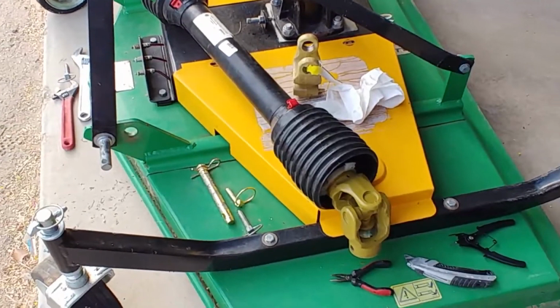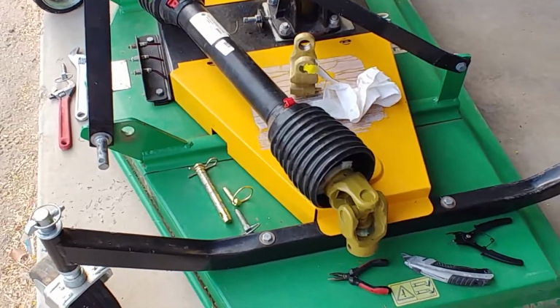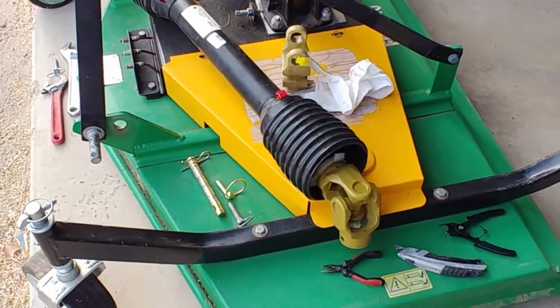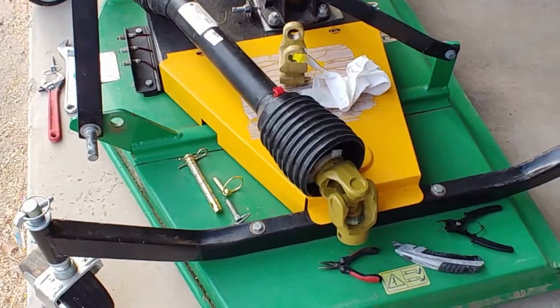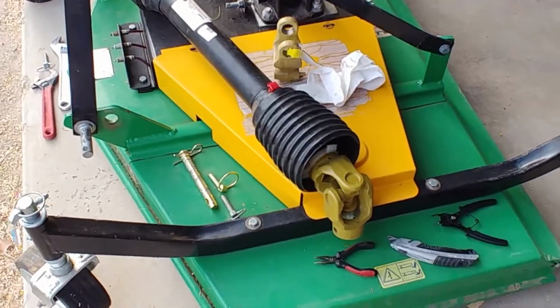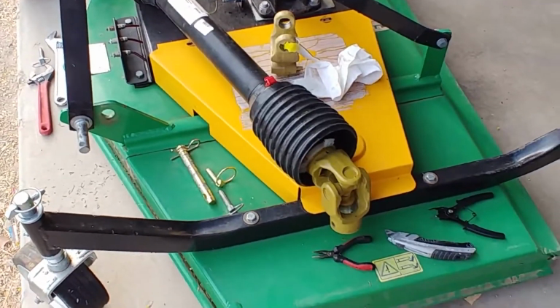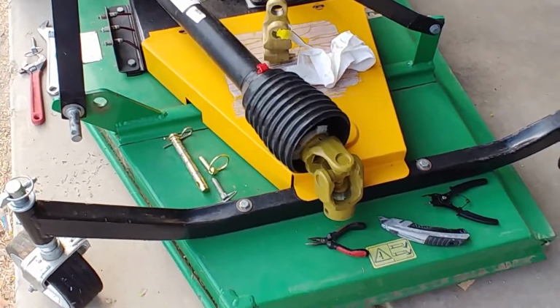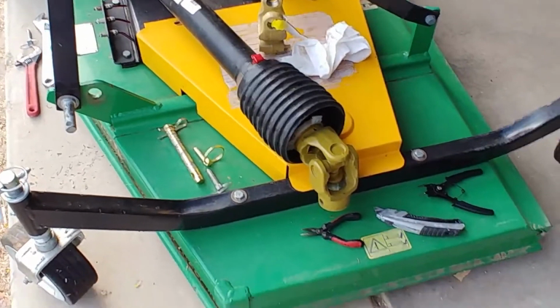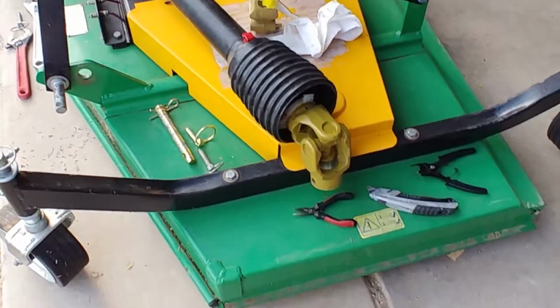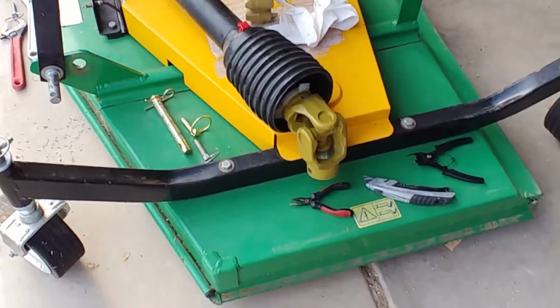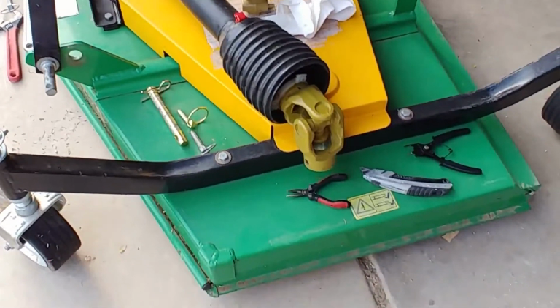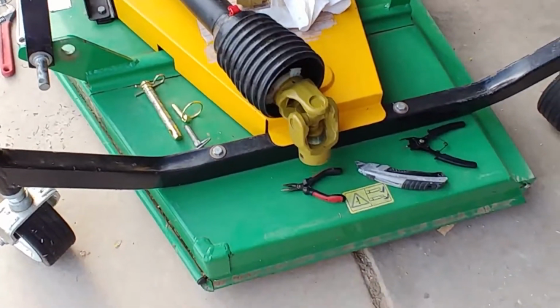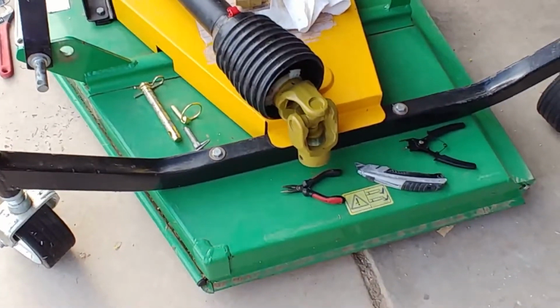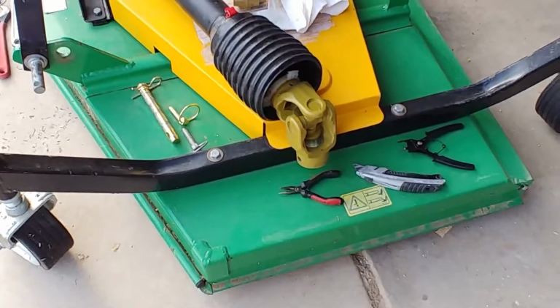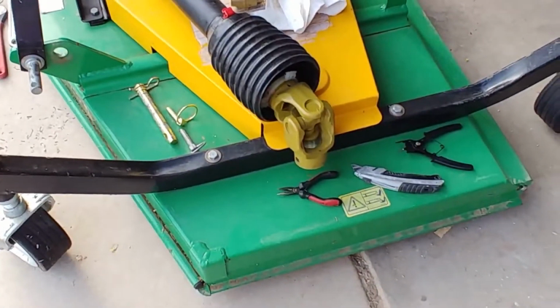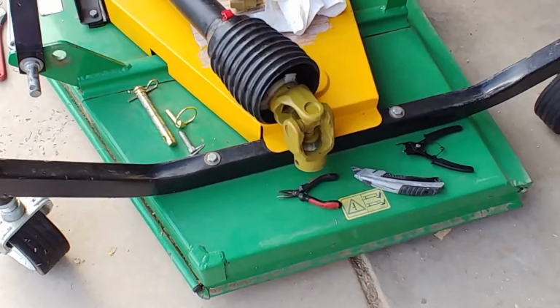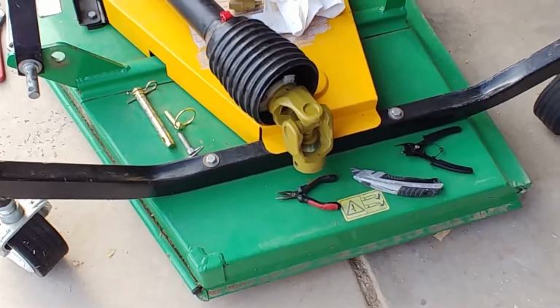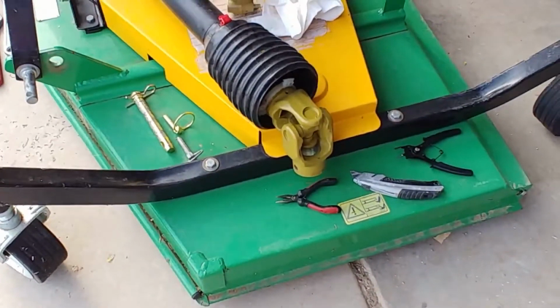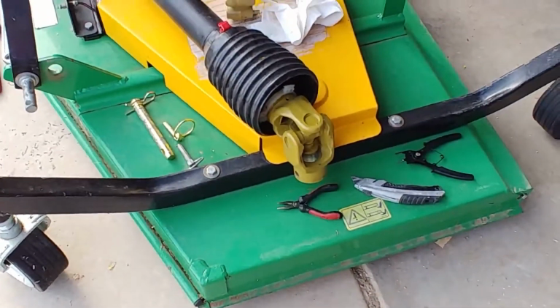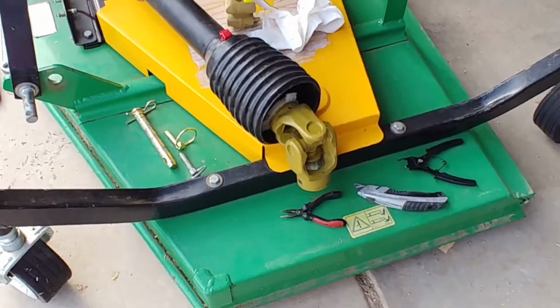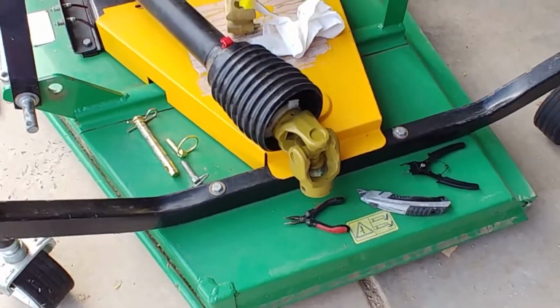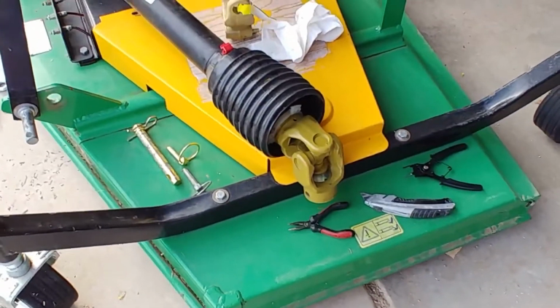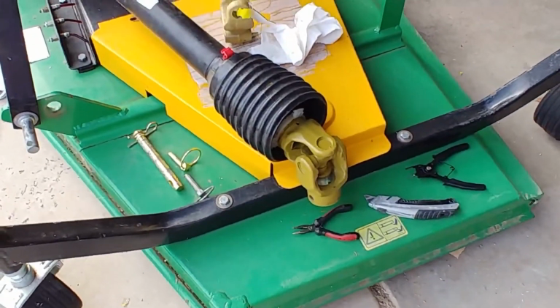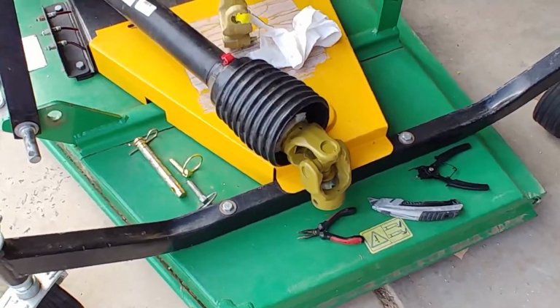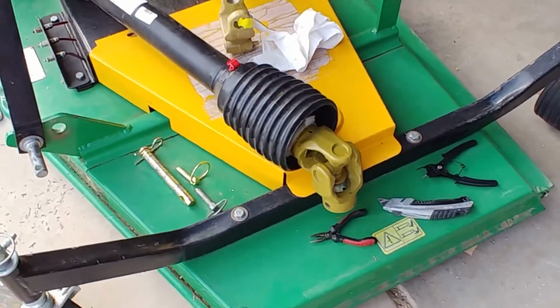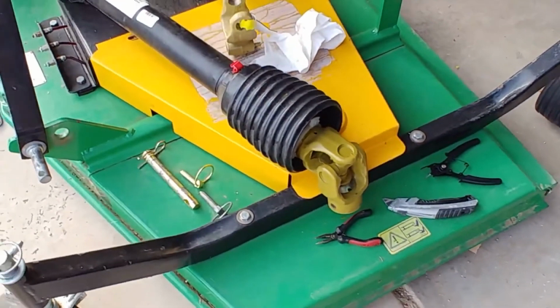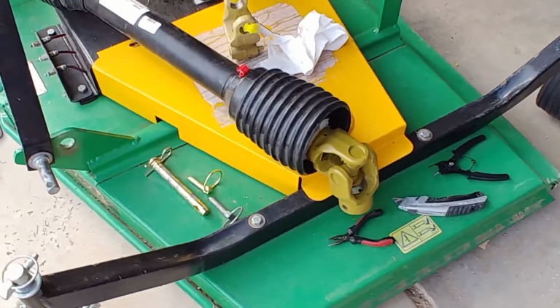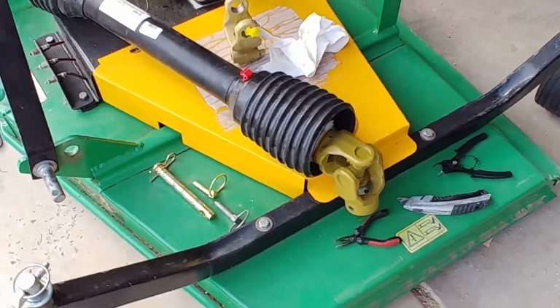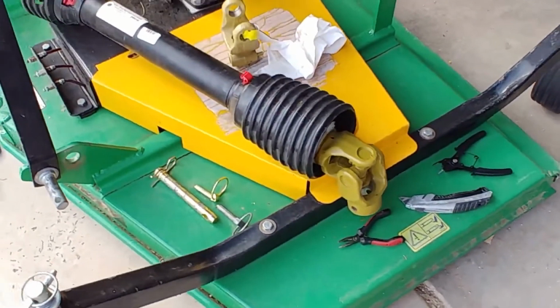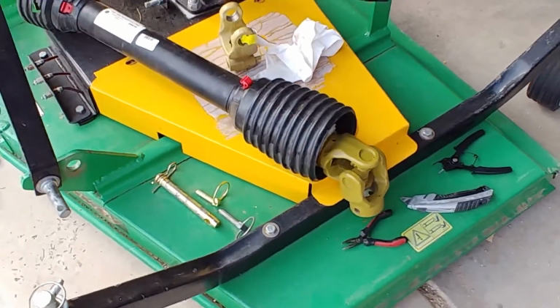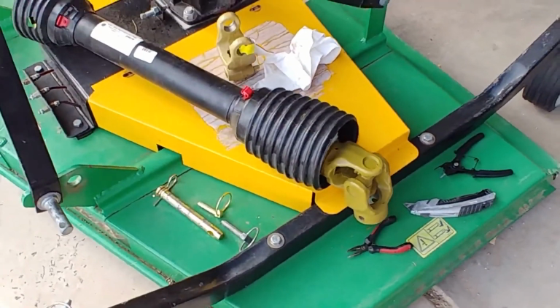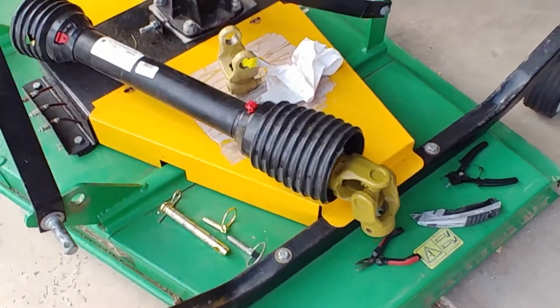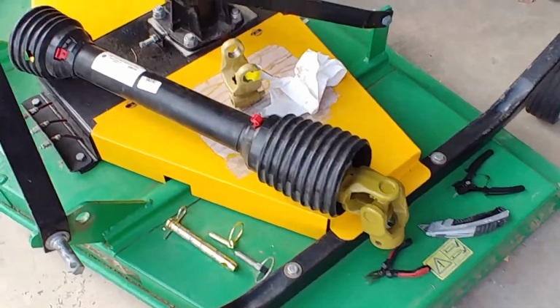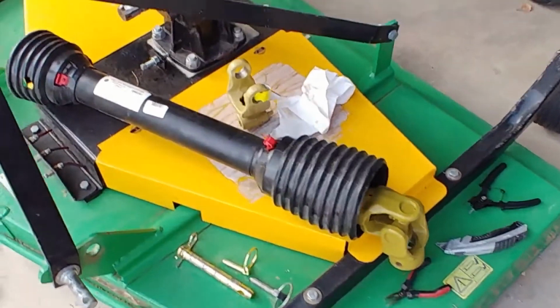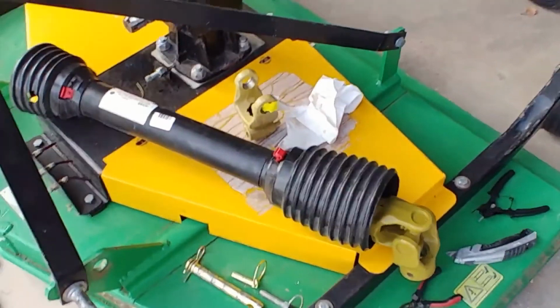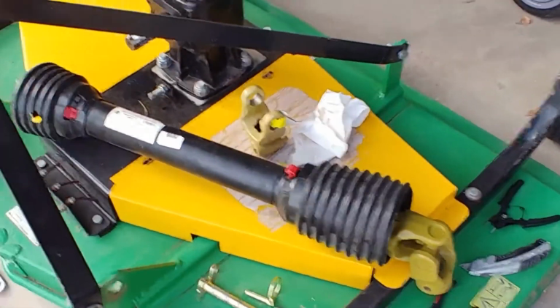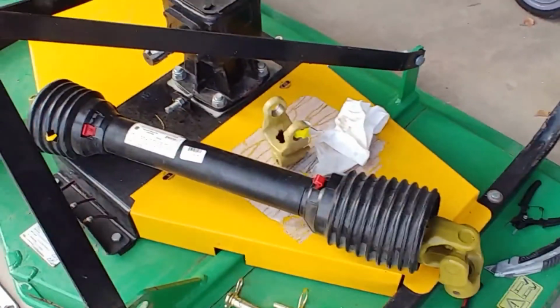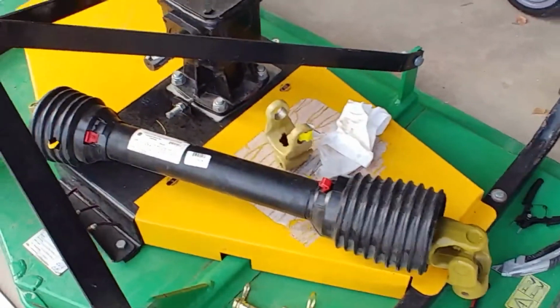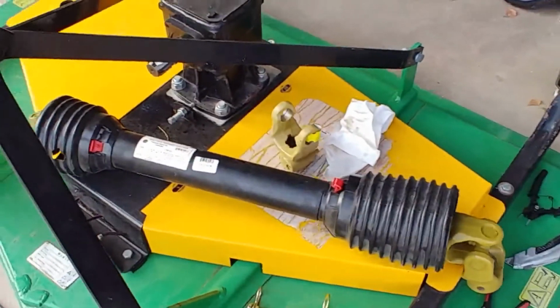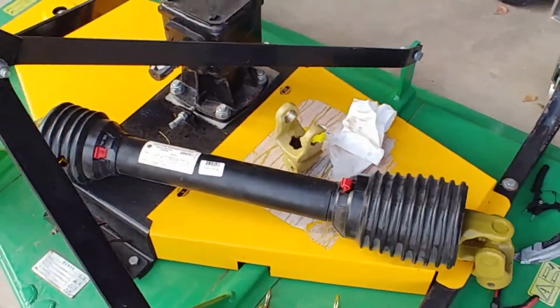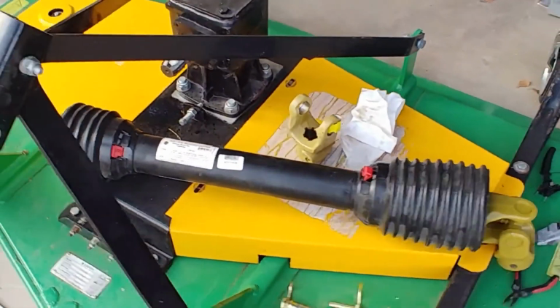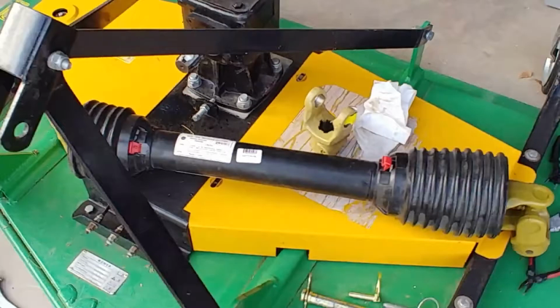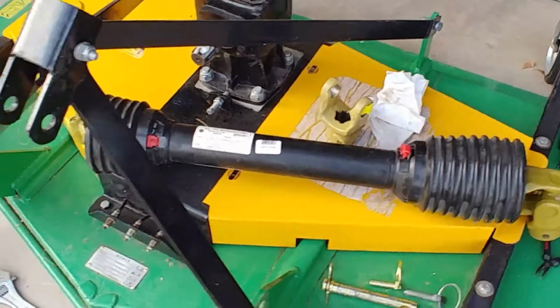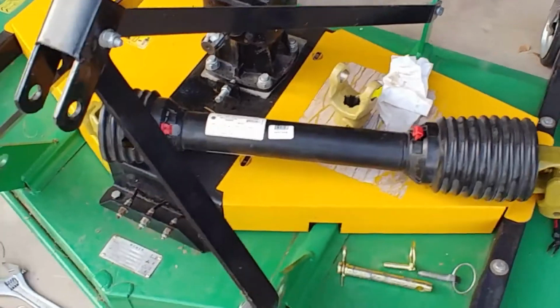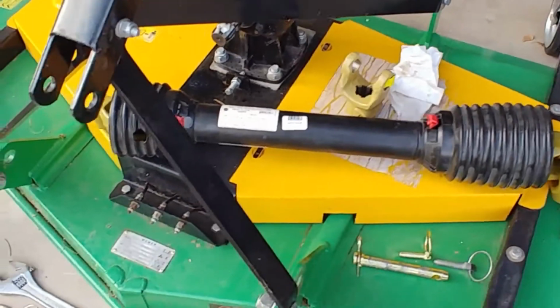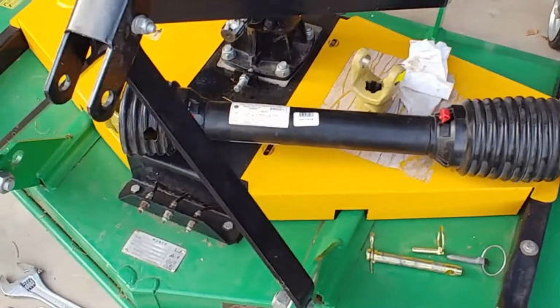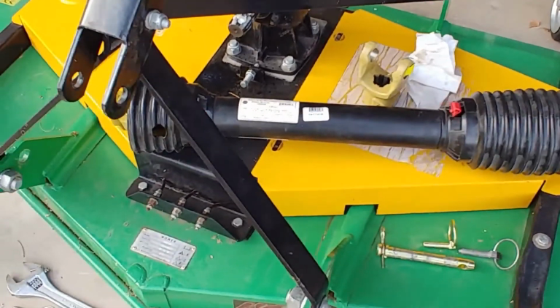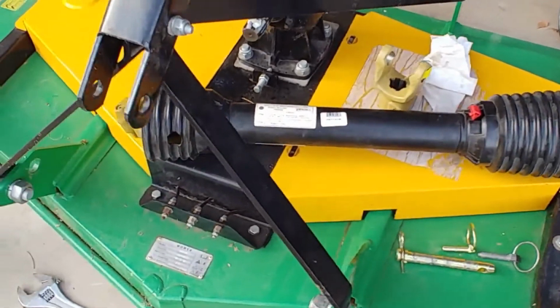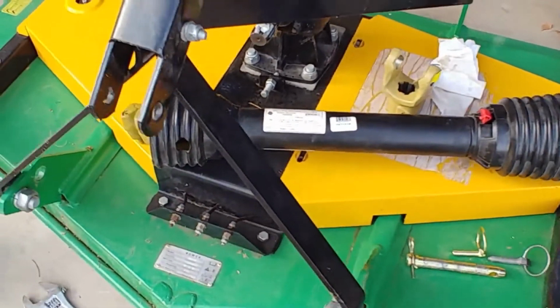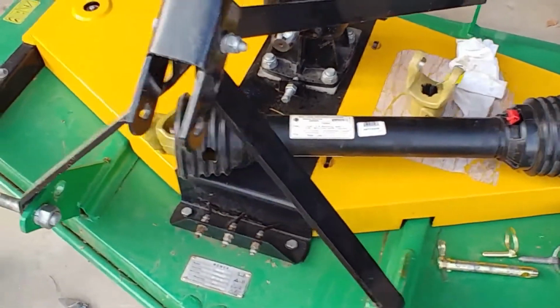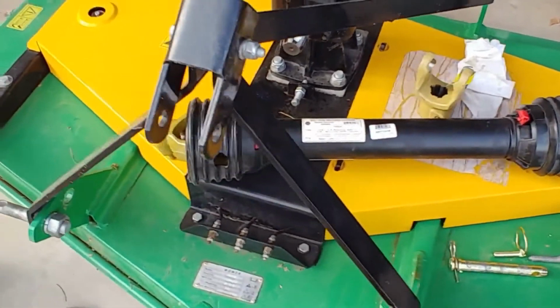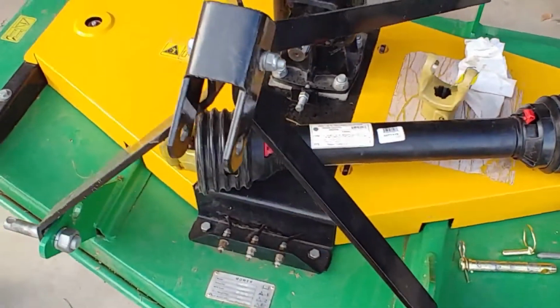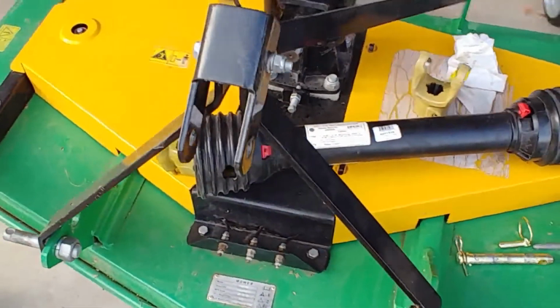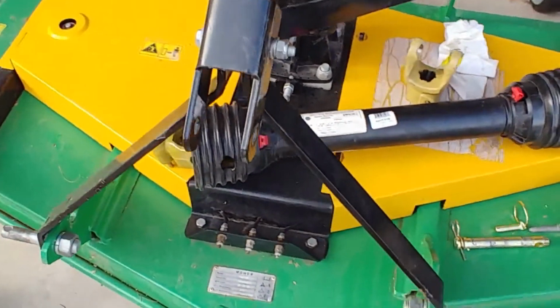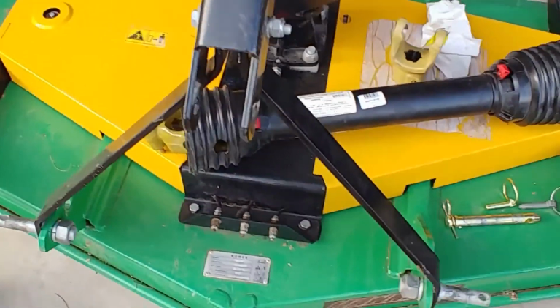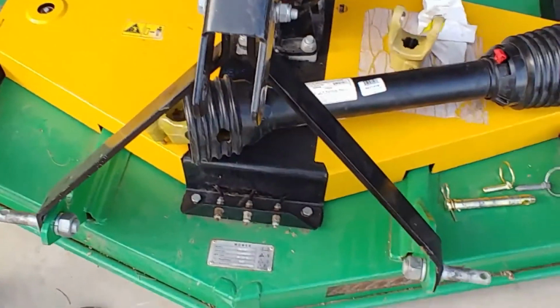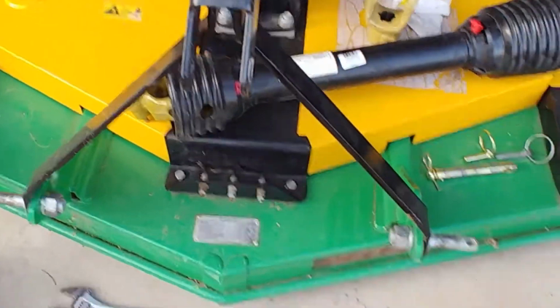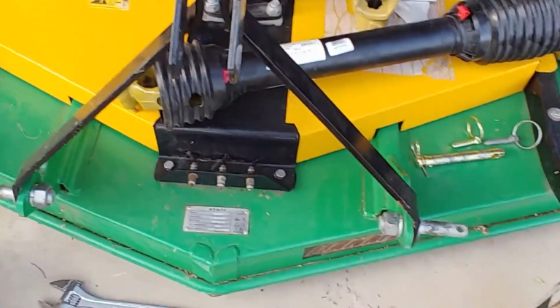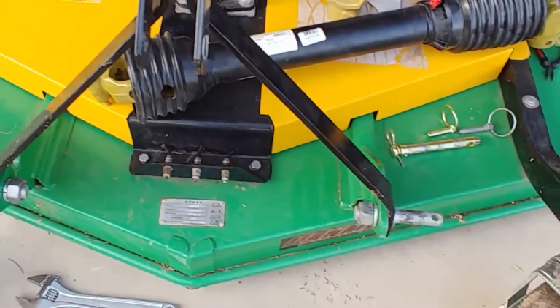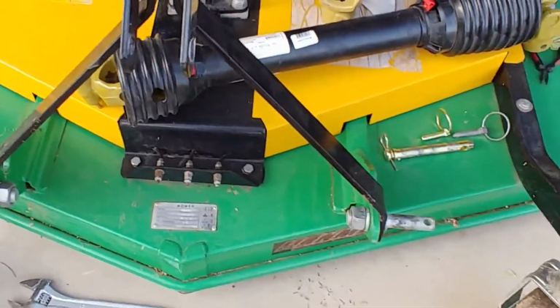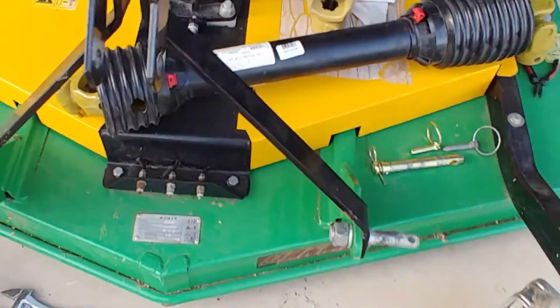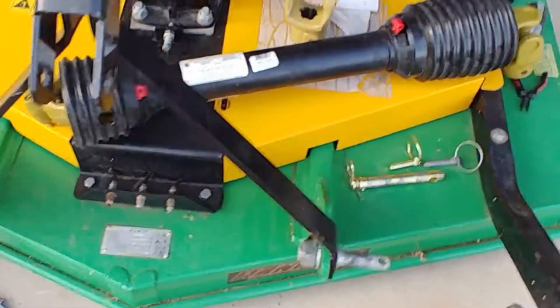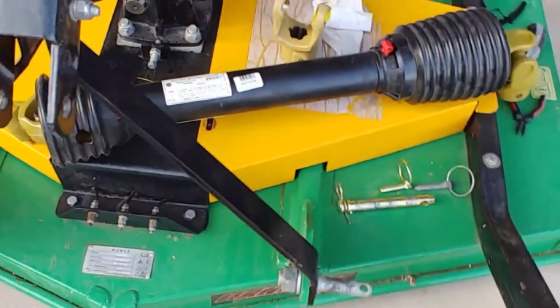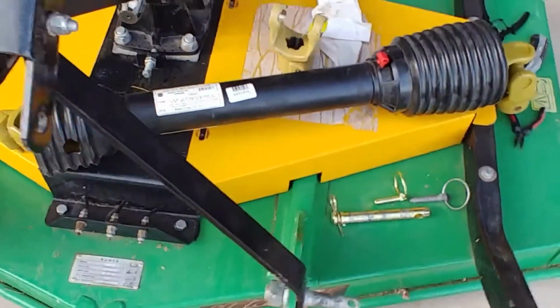Good morning and welcome to the farm. I wanted to show you something interesting this morning, probably something a lot of you have never seen before.